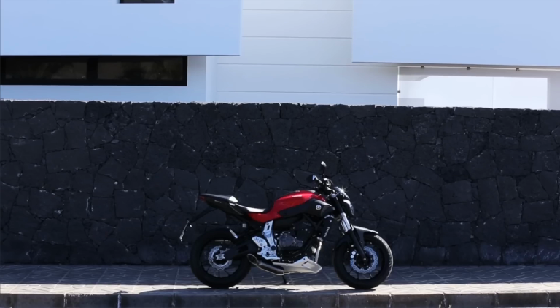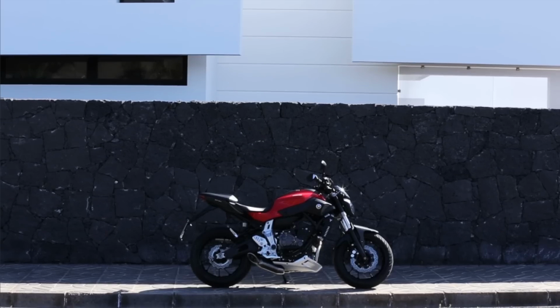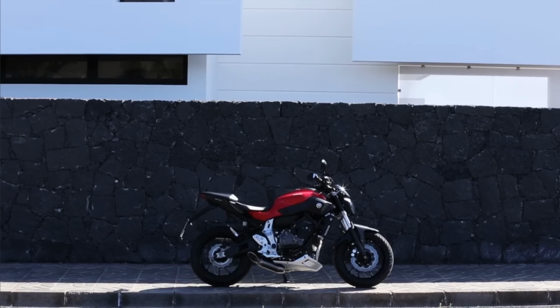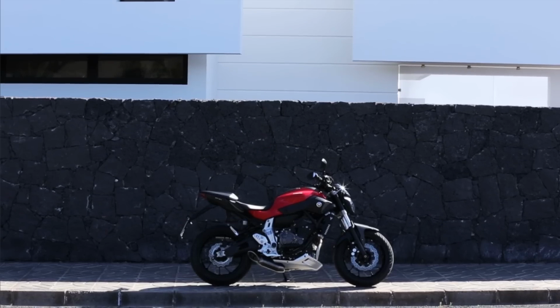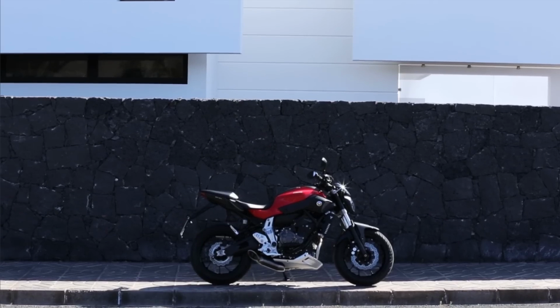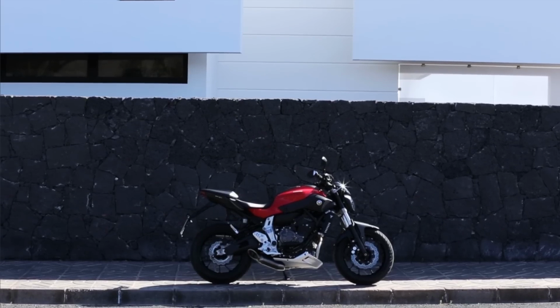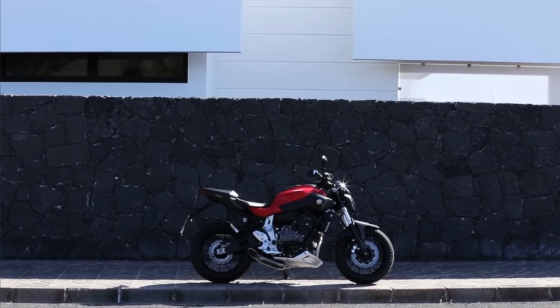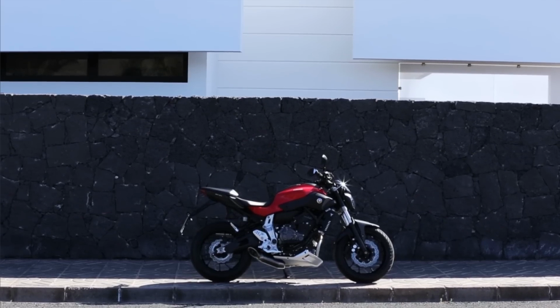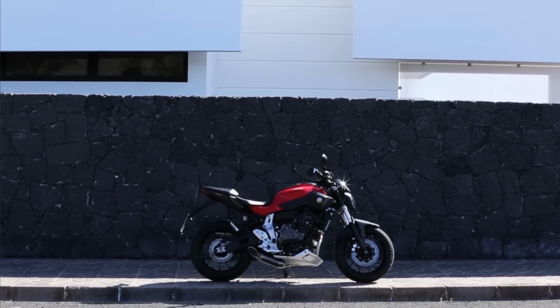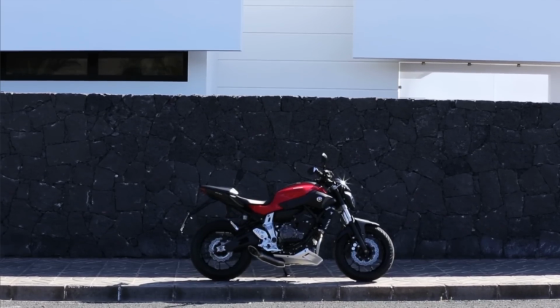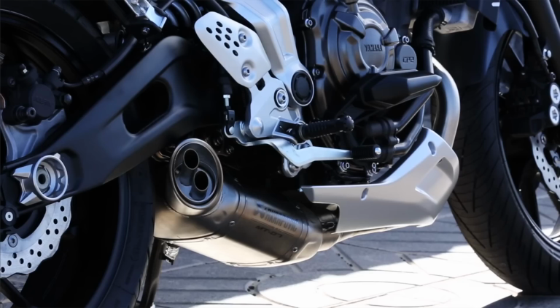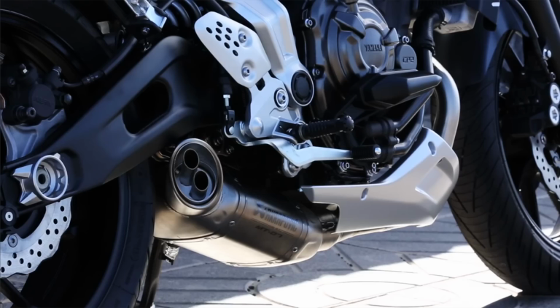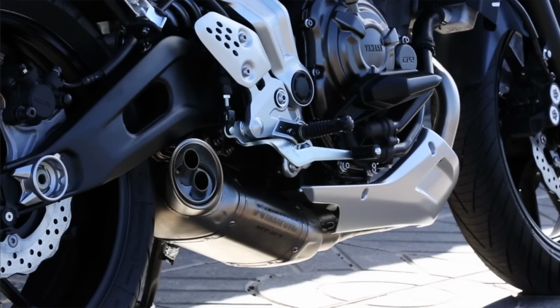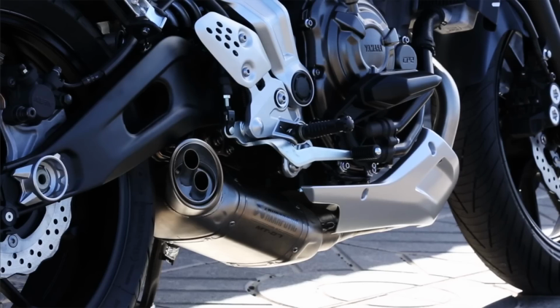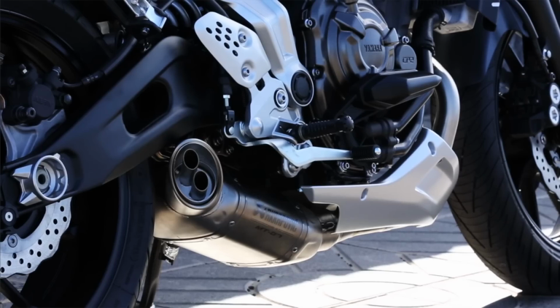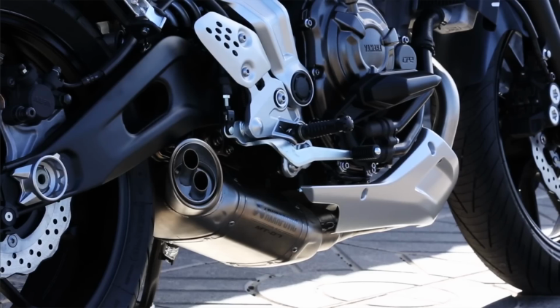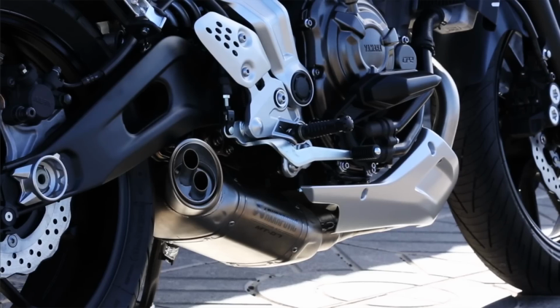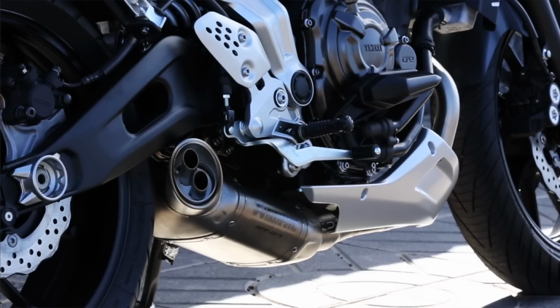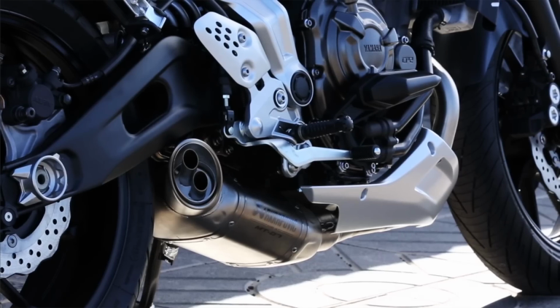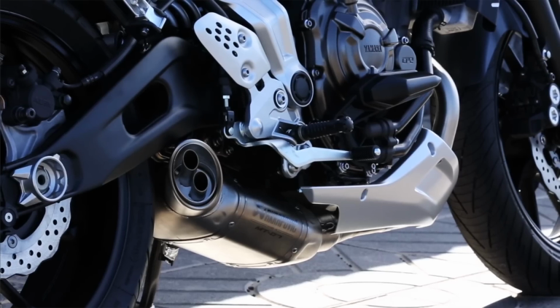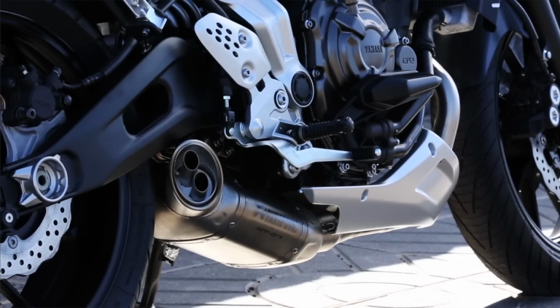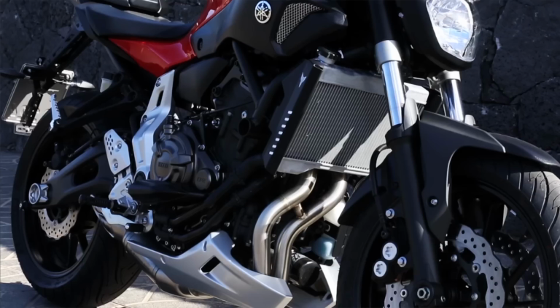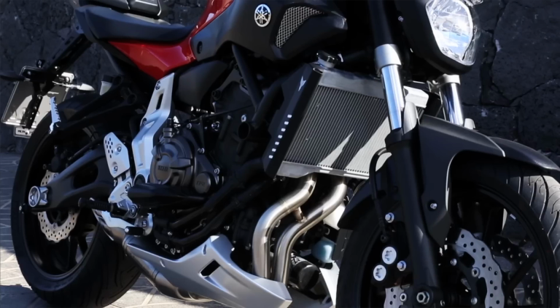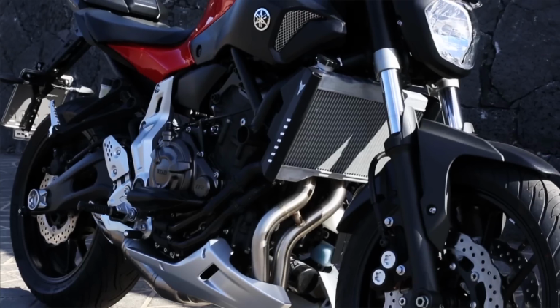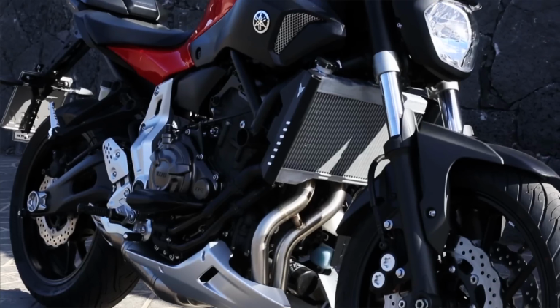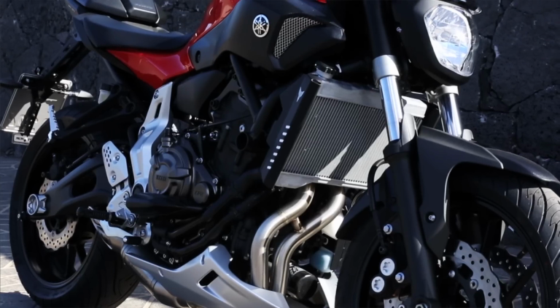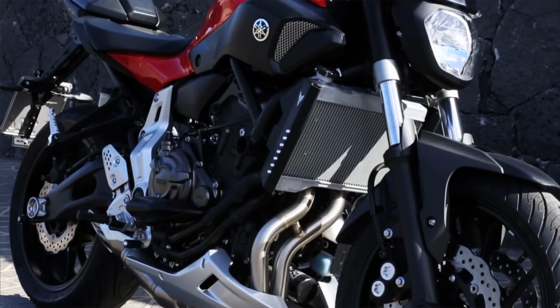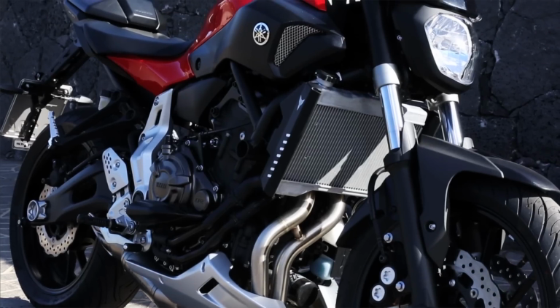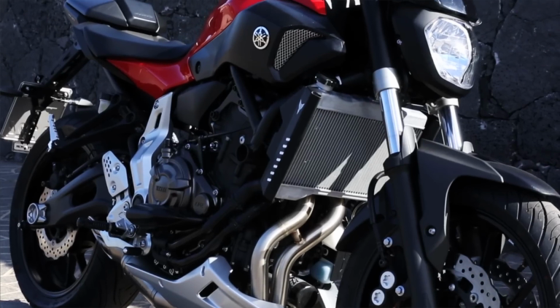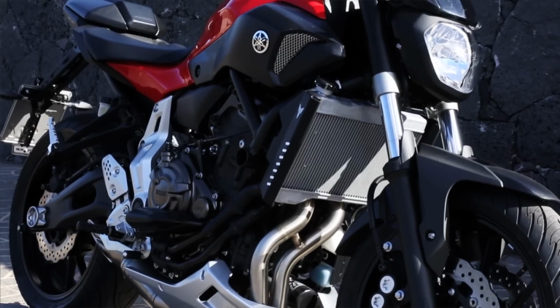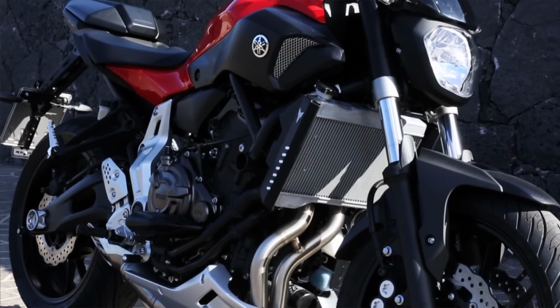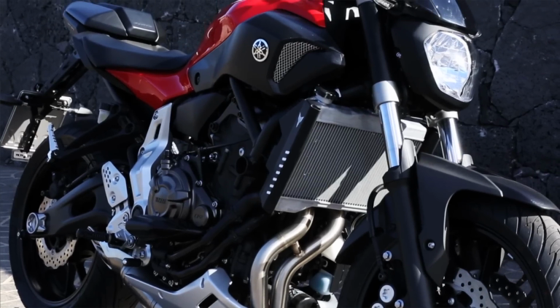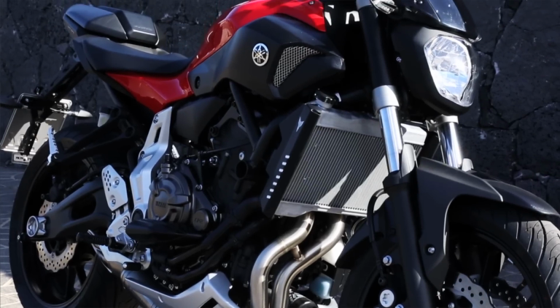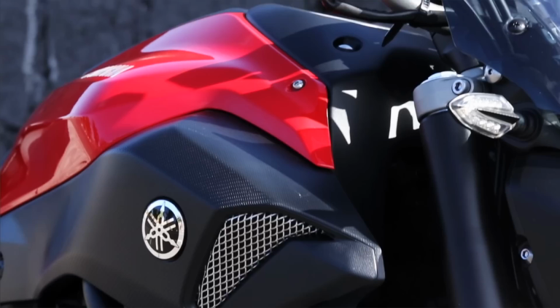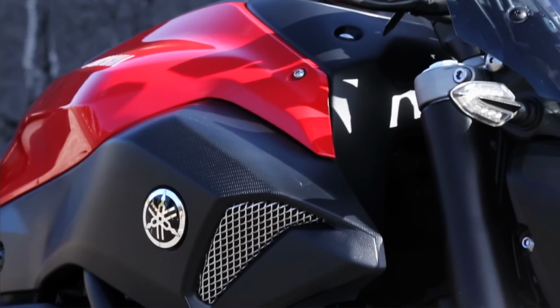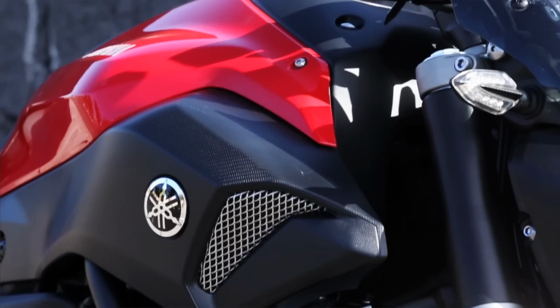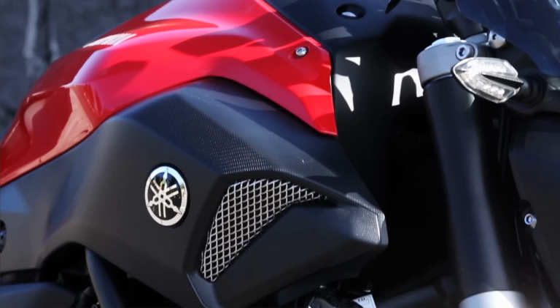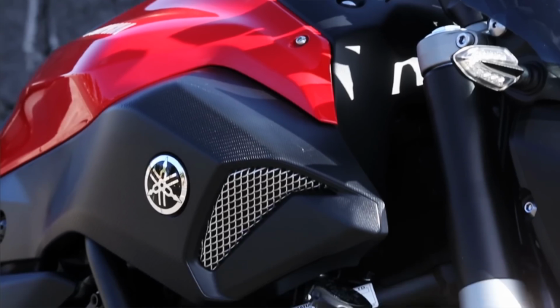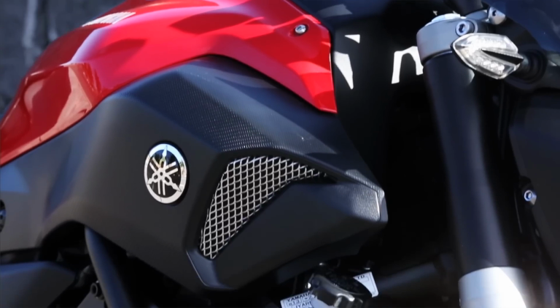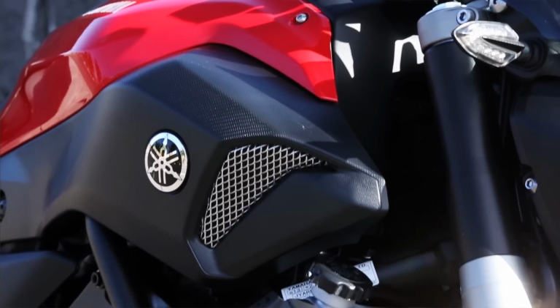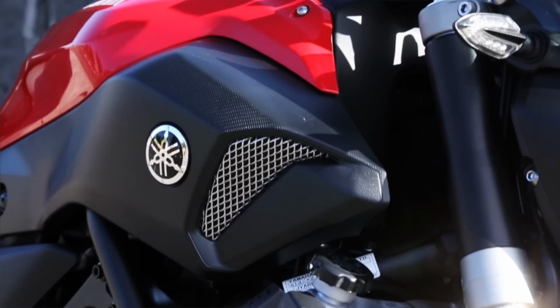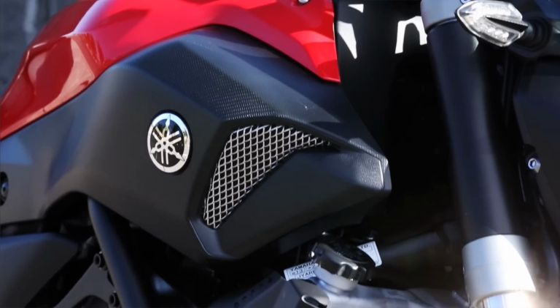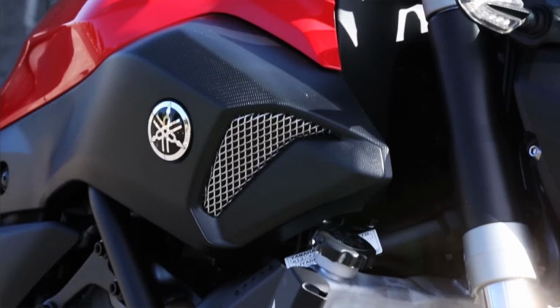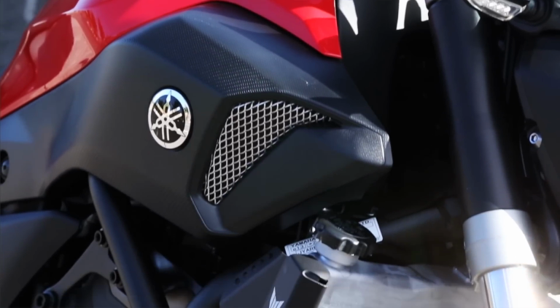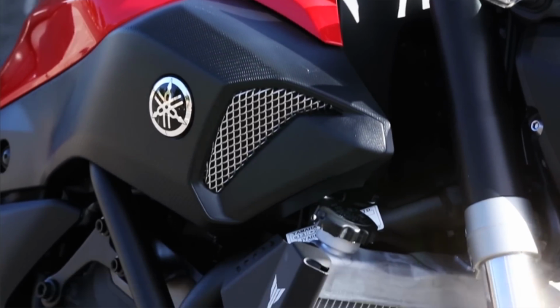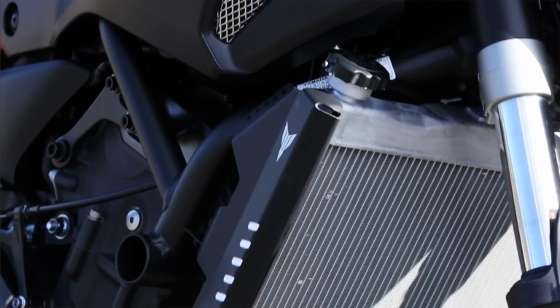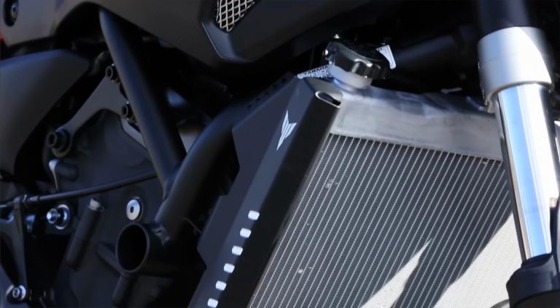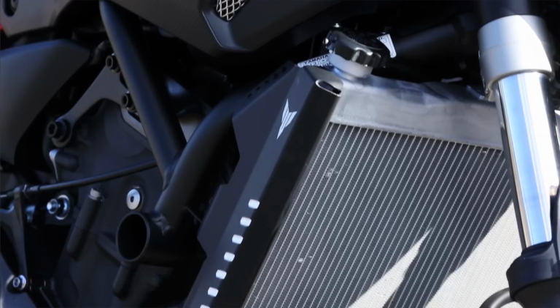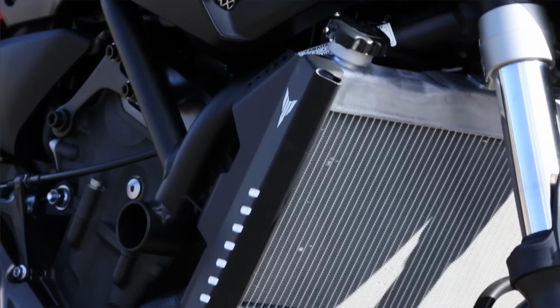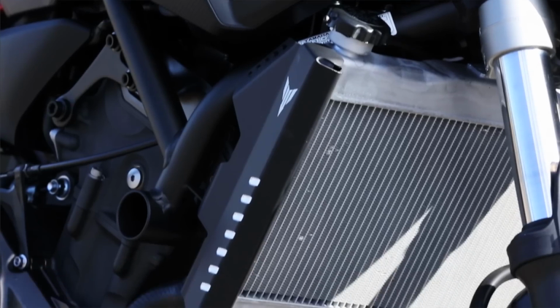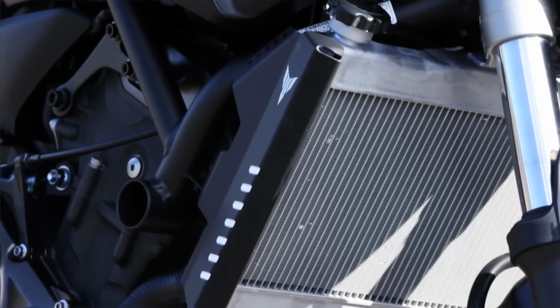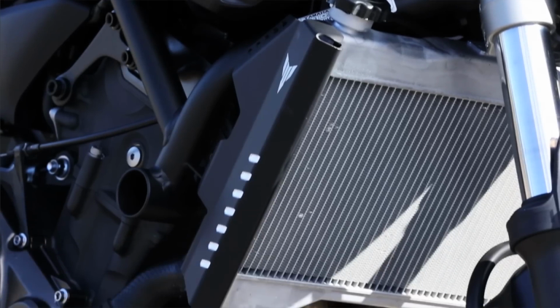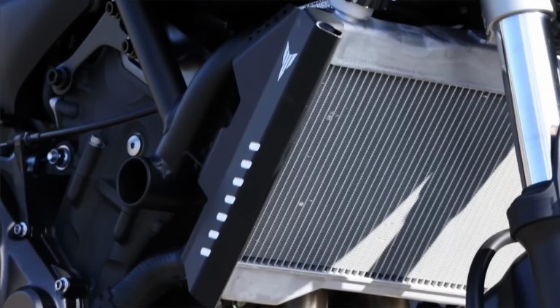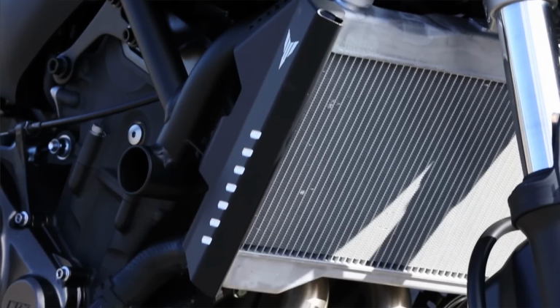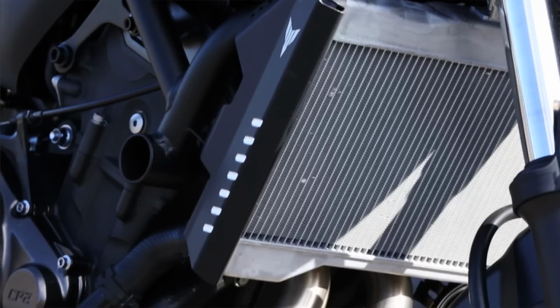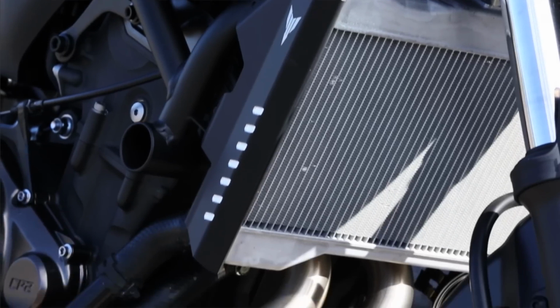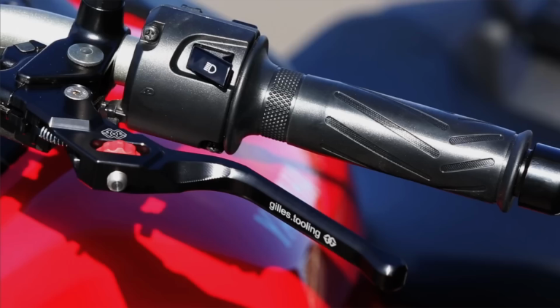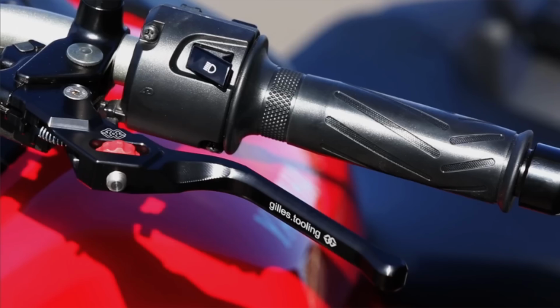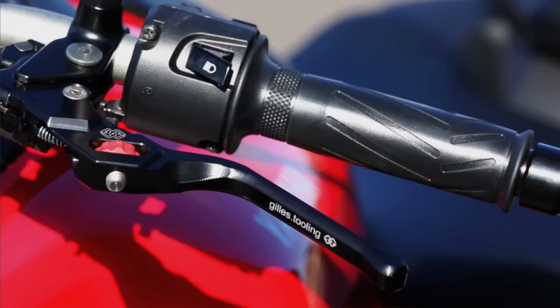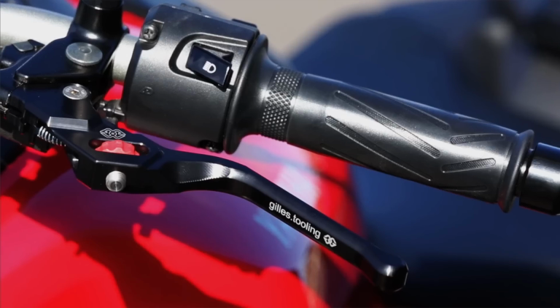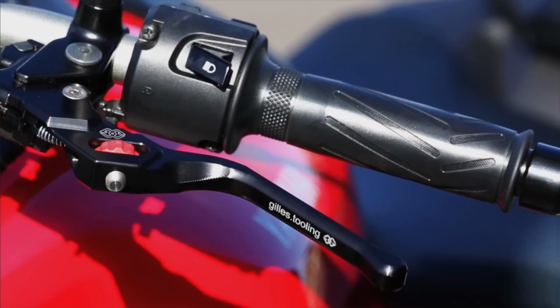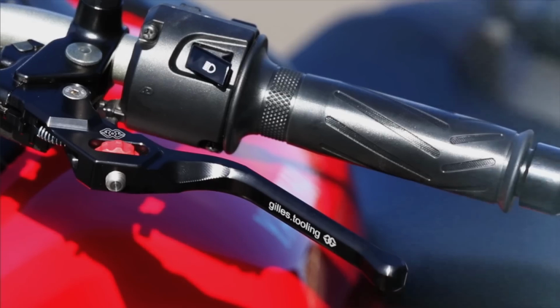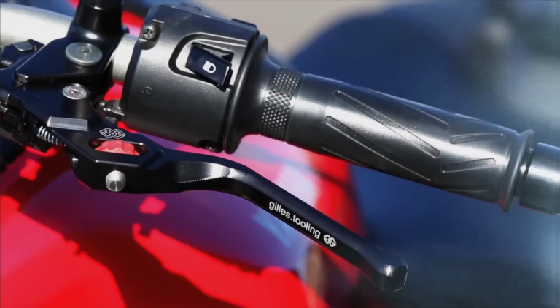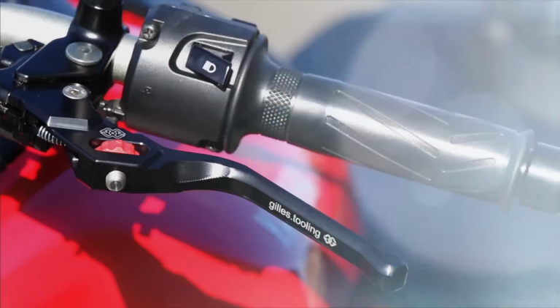The fuel tank is only 14 litres, but Yamaha say you can get 207 miles between fill-ups.